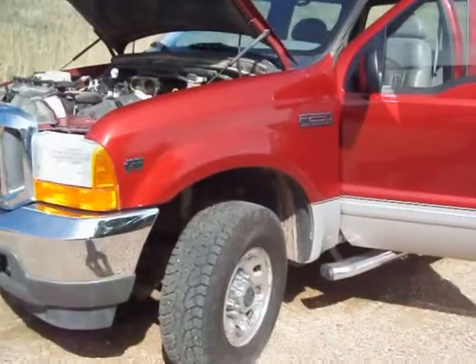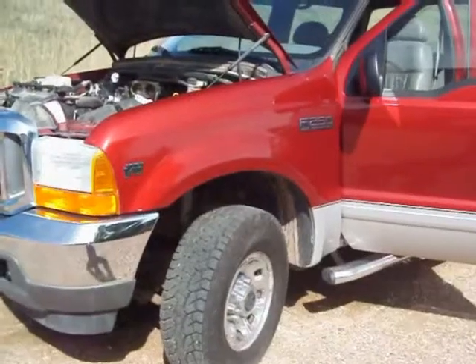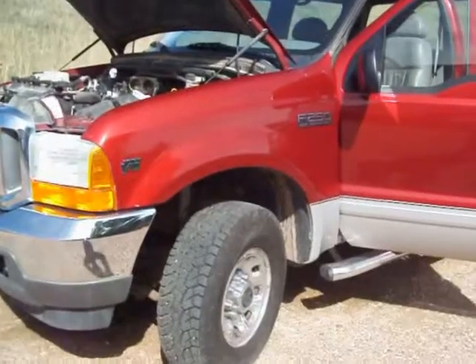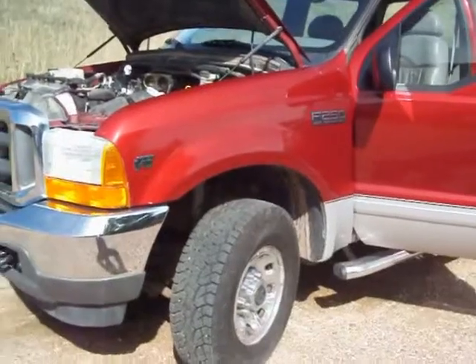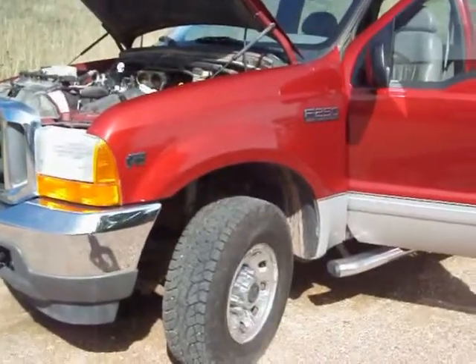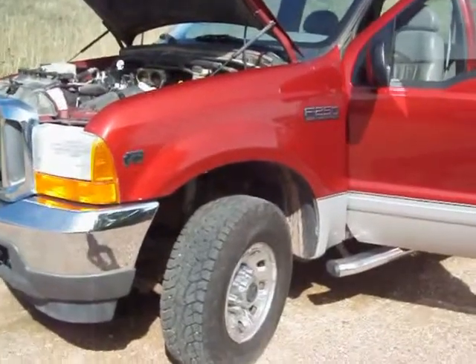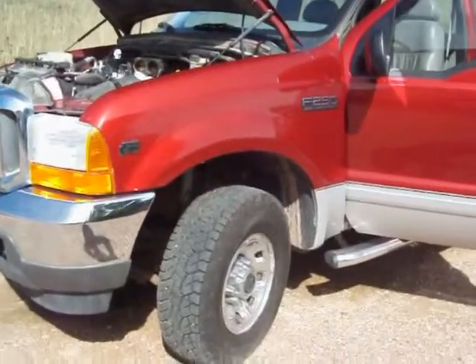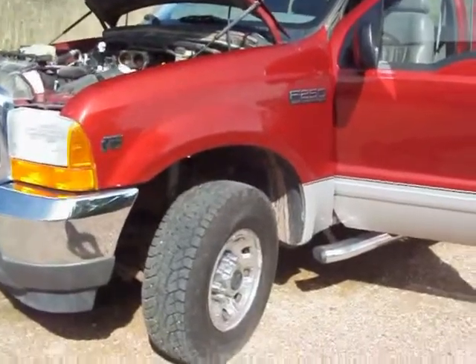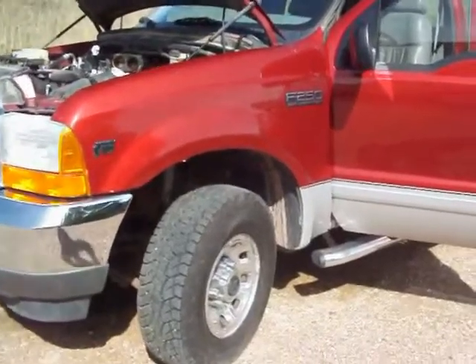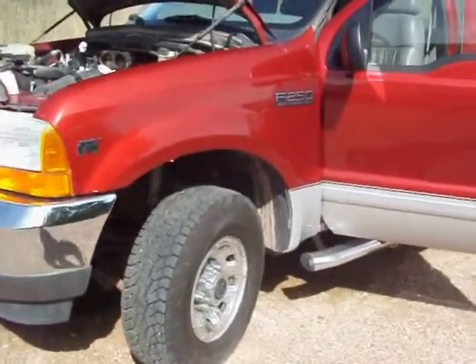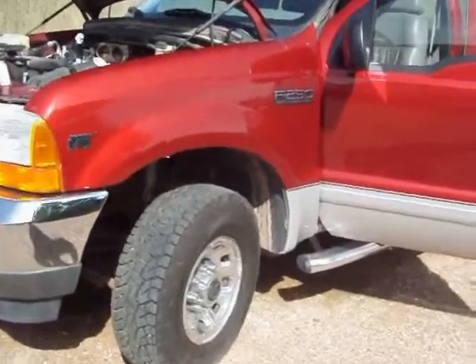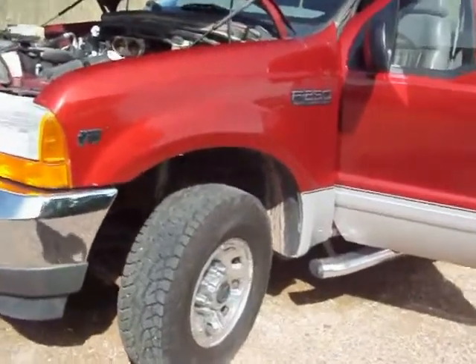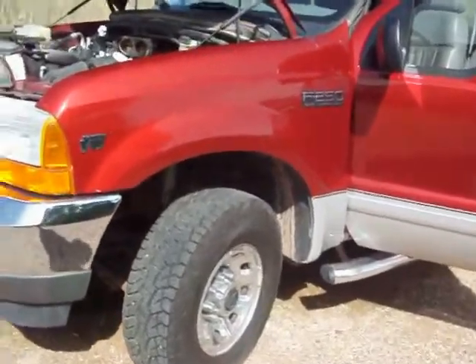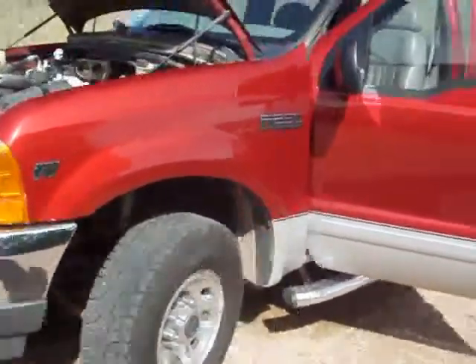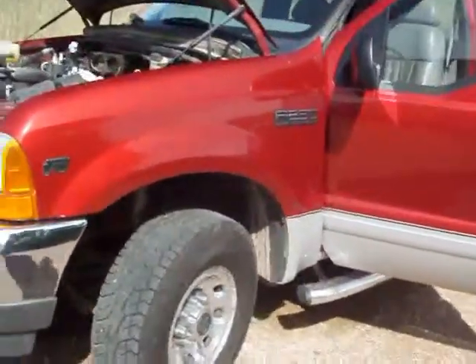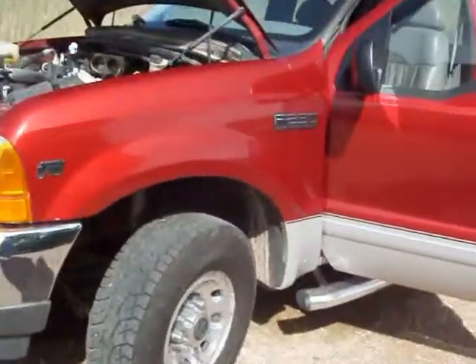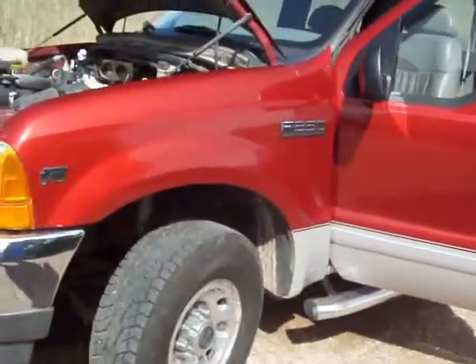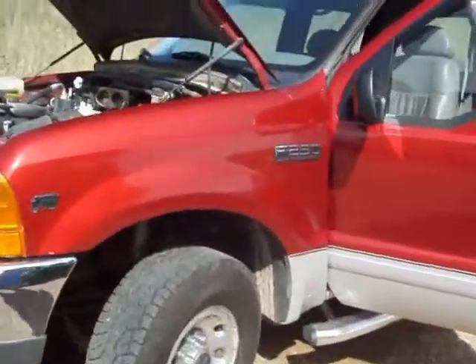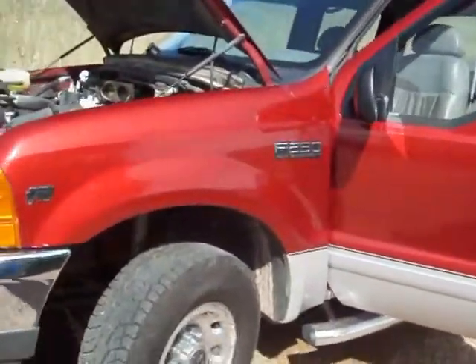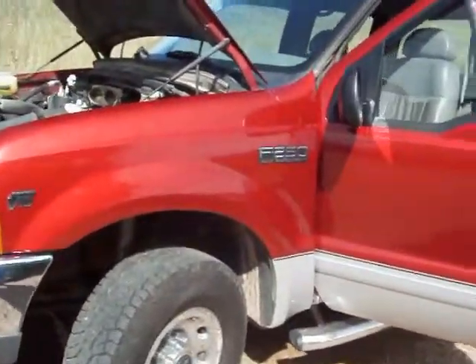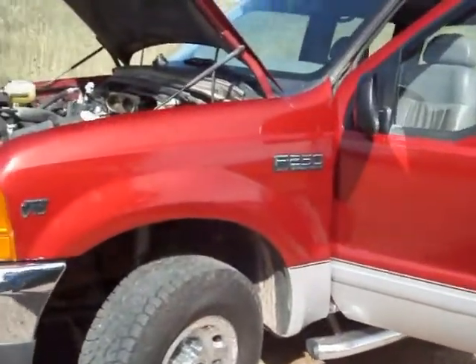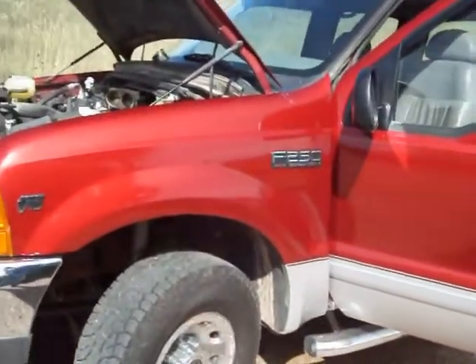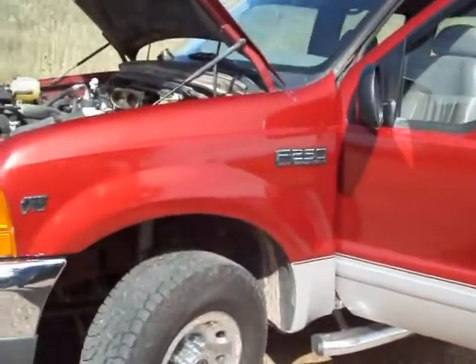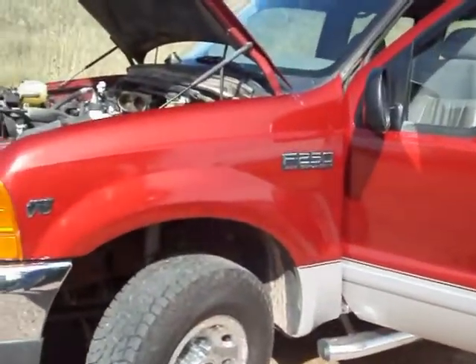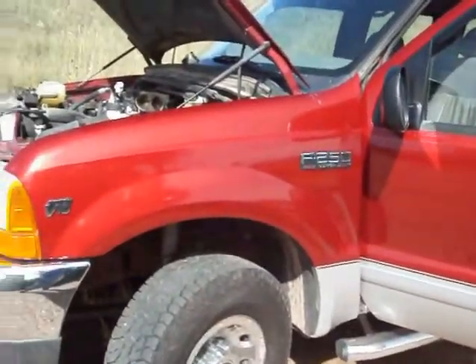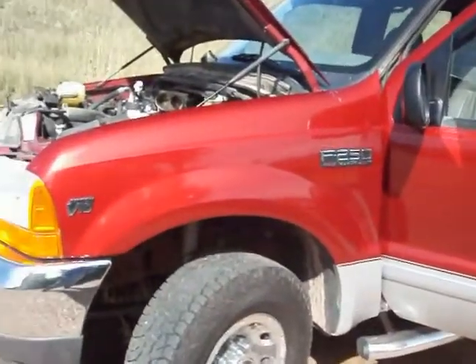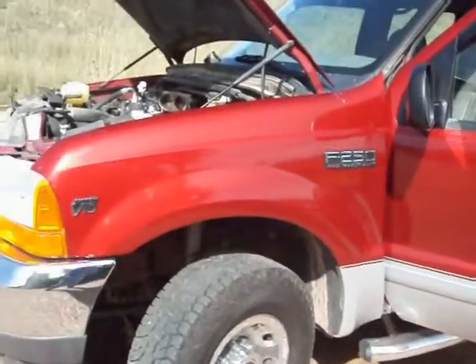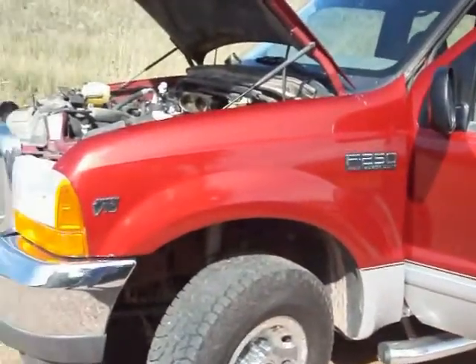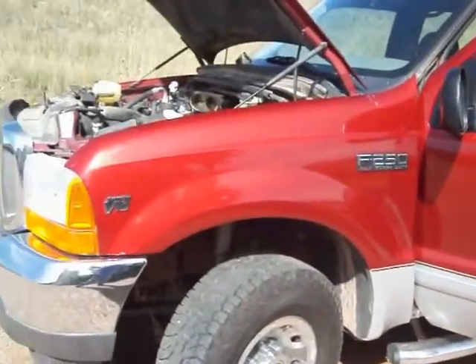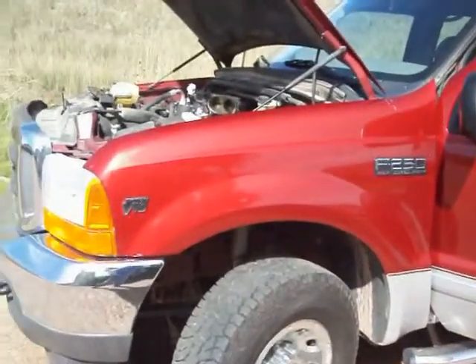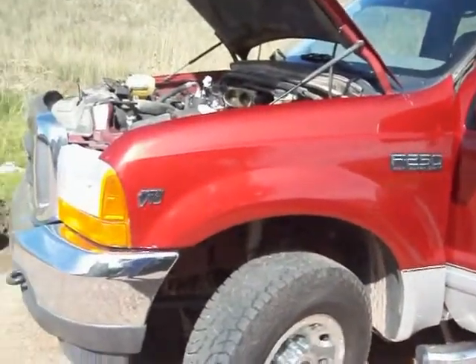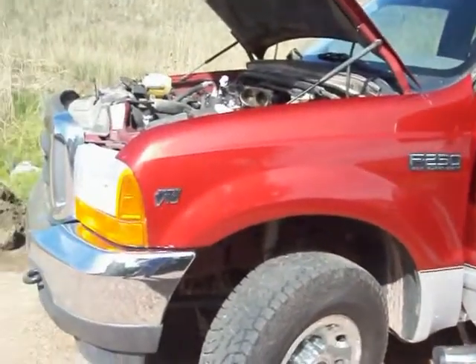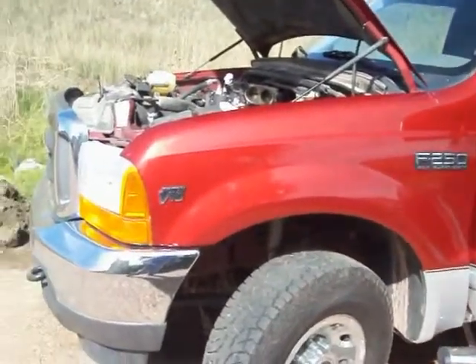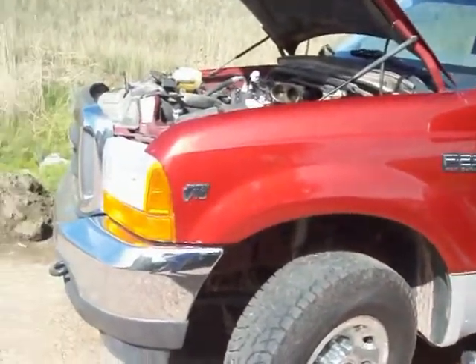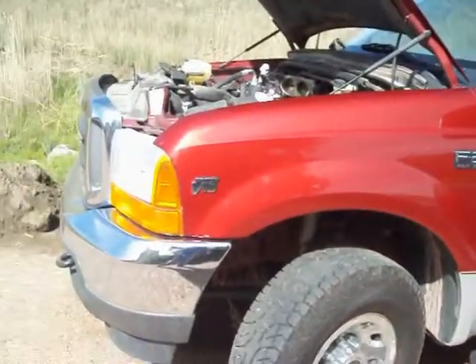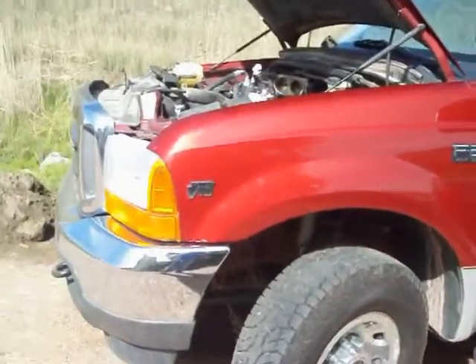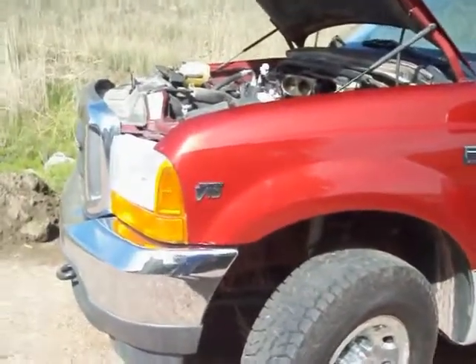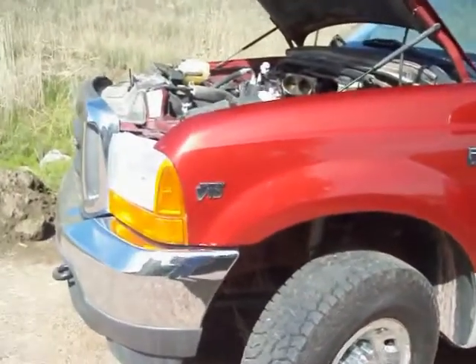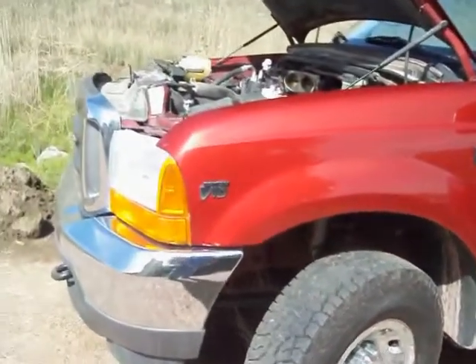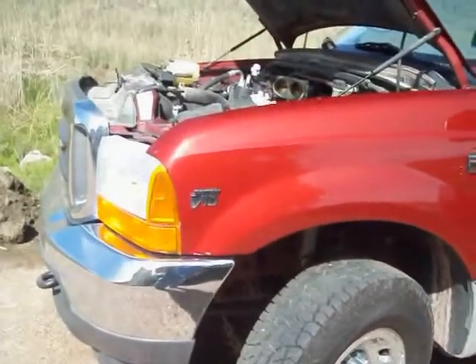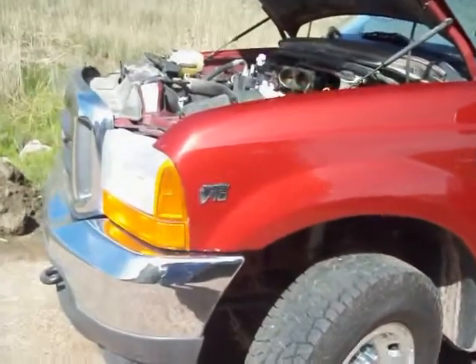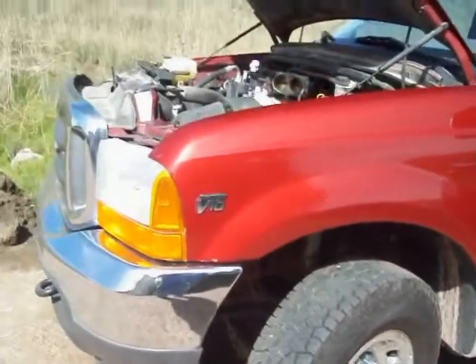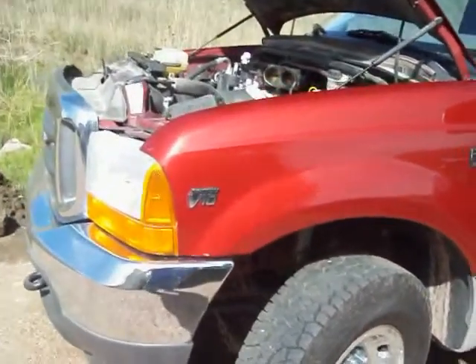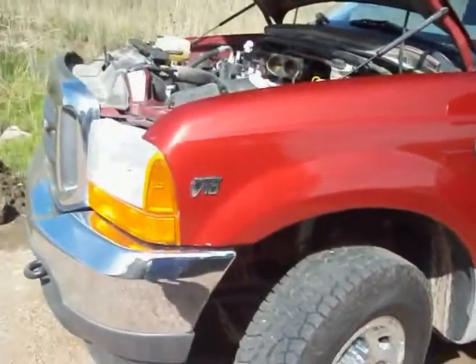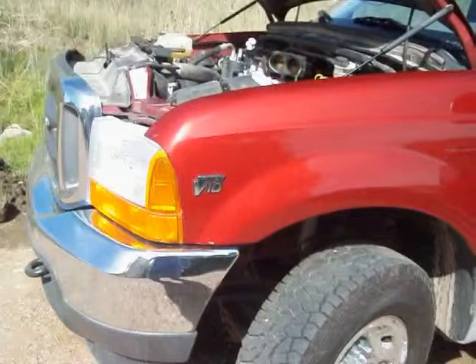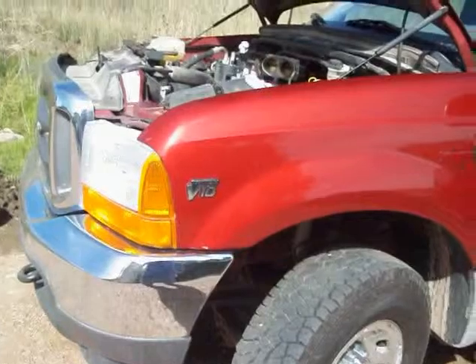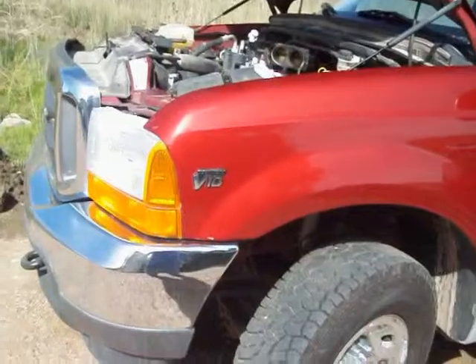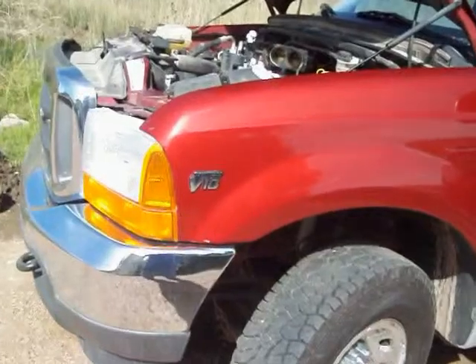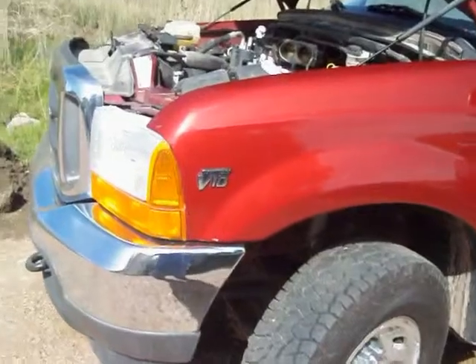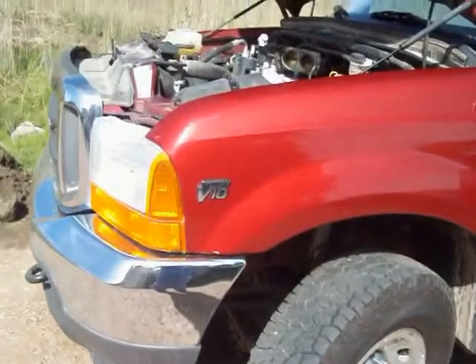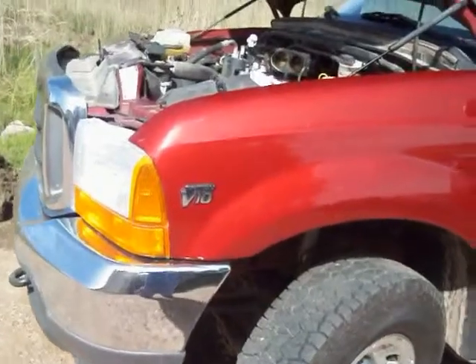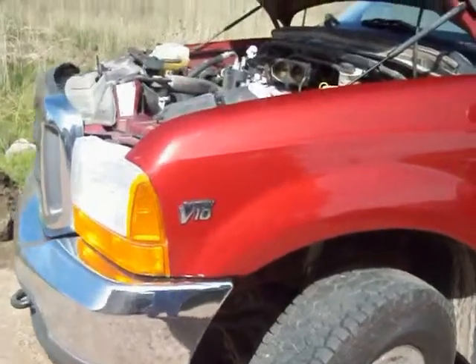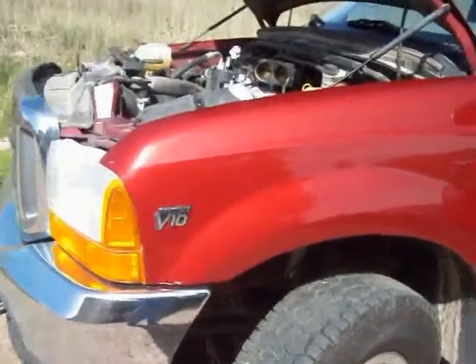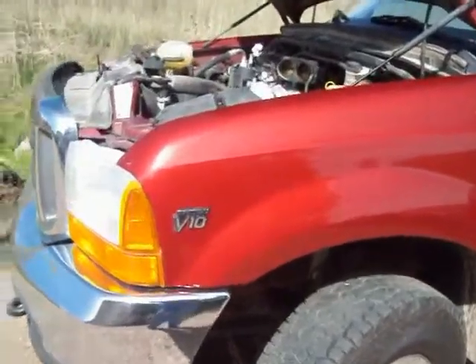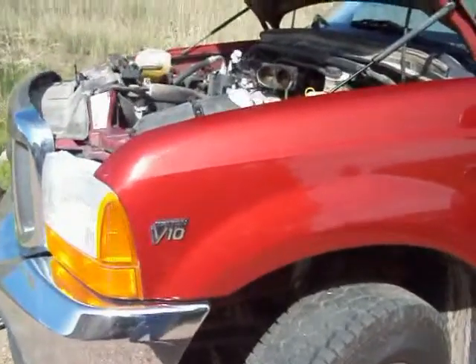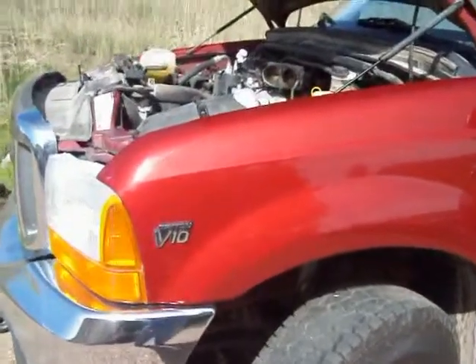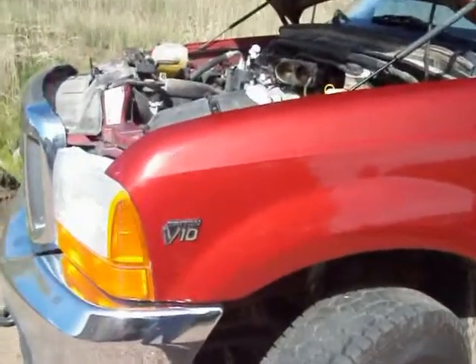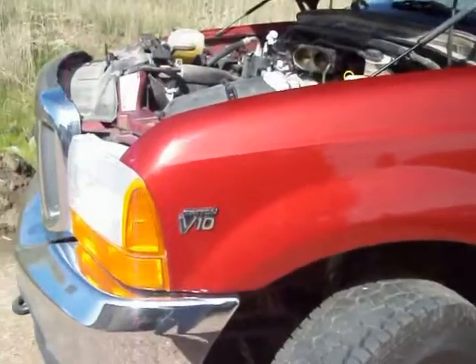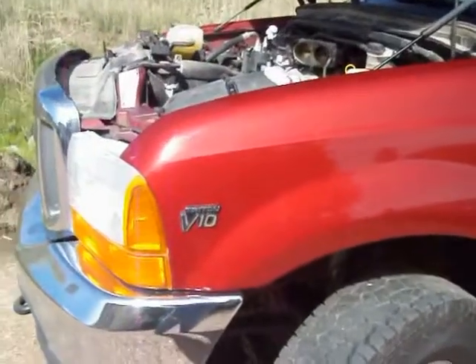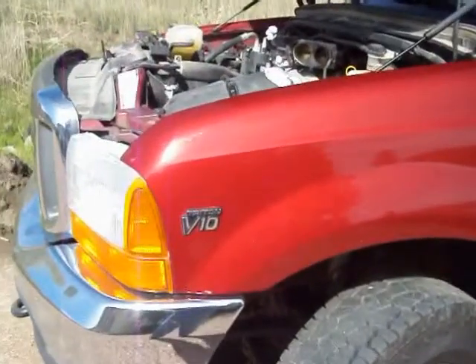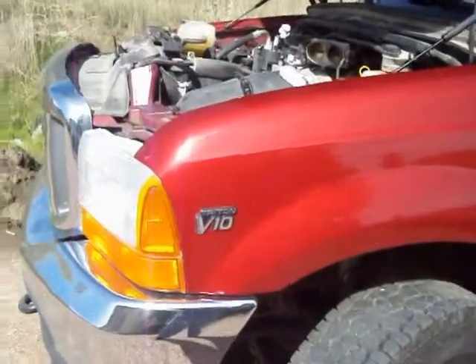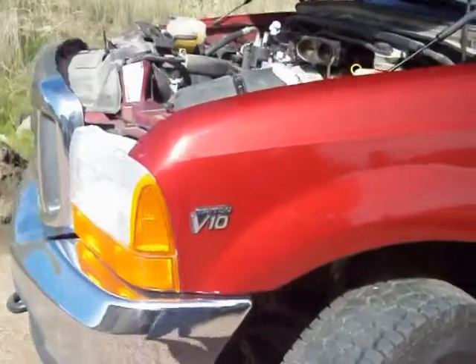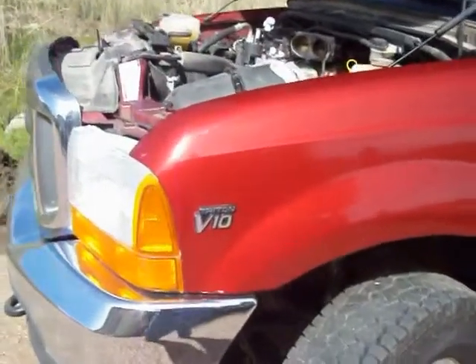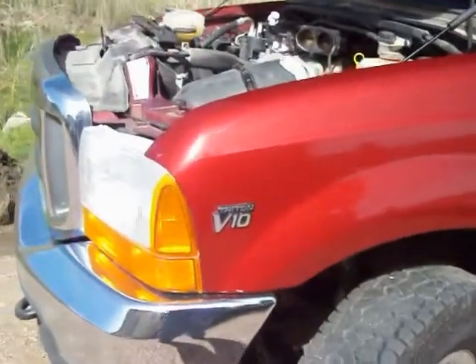Here we are back at my Ford F-250 Super Duty, the one with the Triton engine in it, V-10 — blew a spark plug.